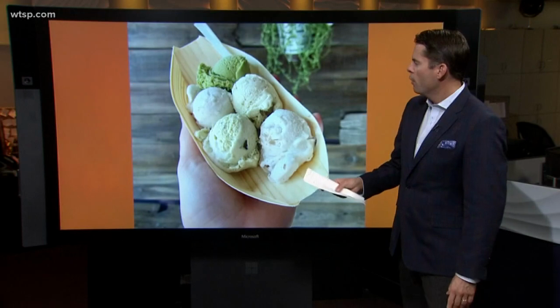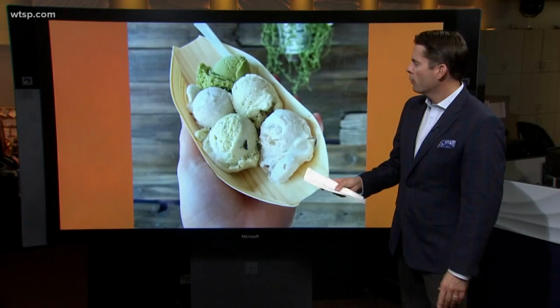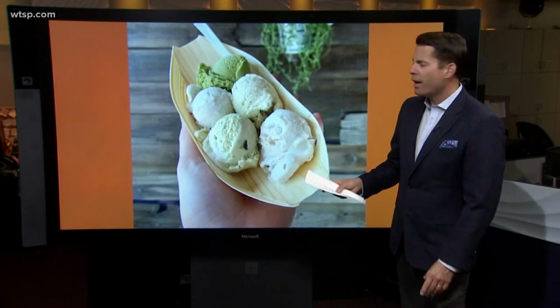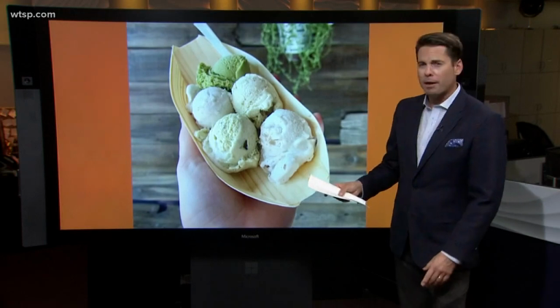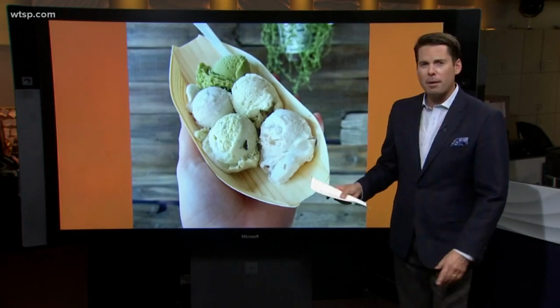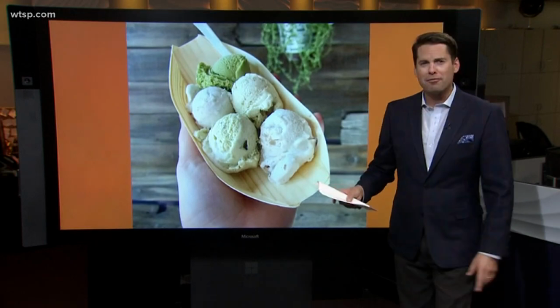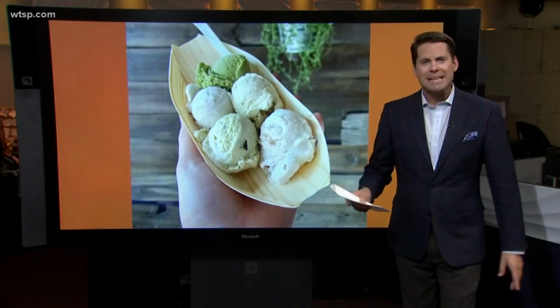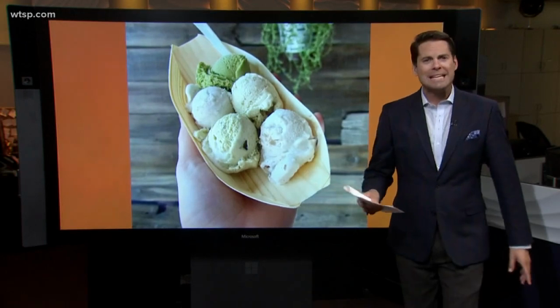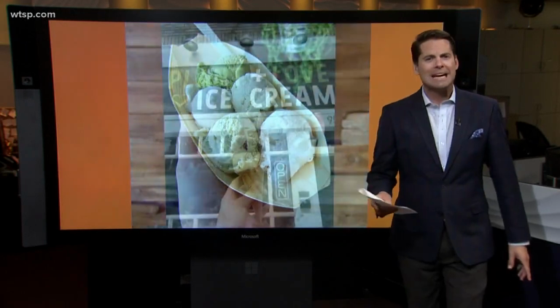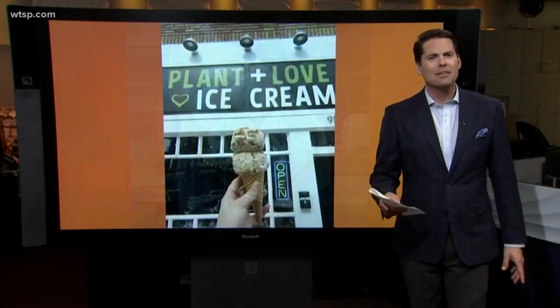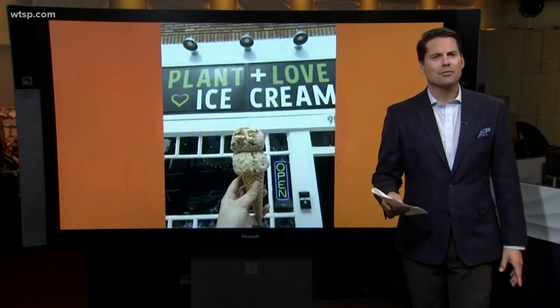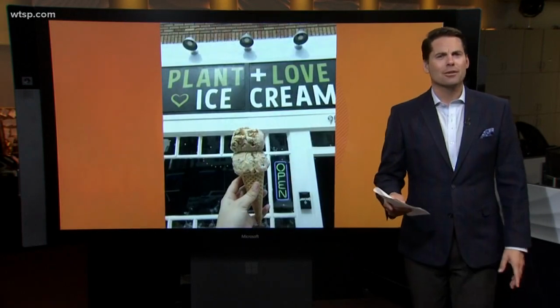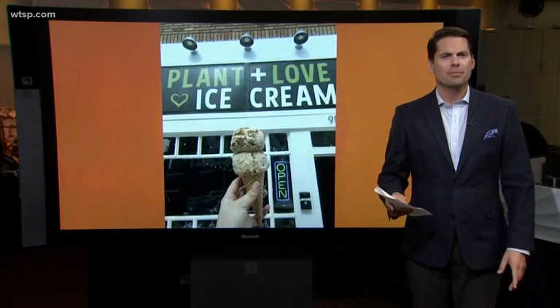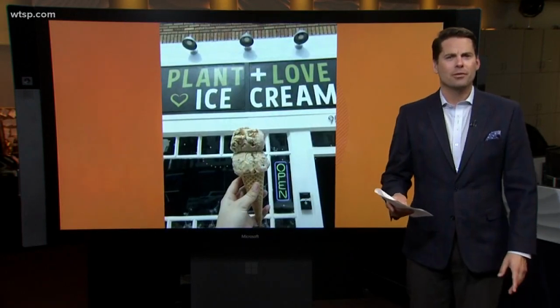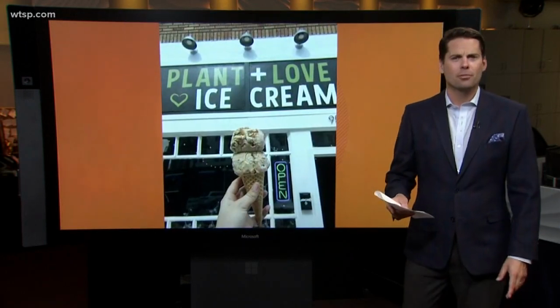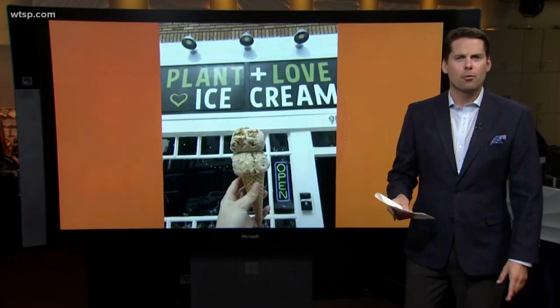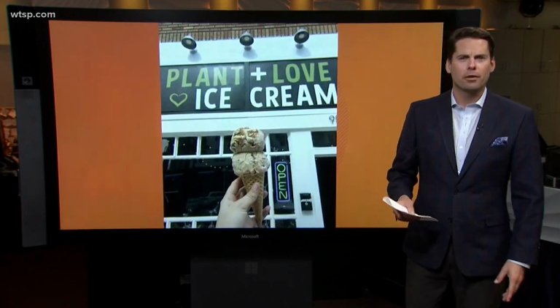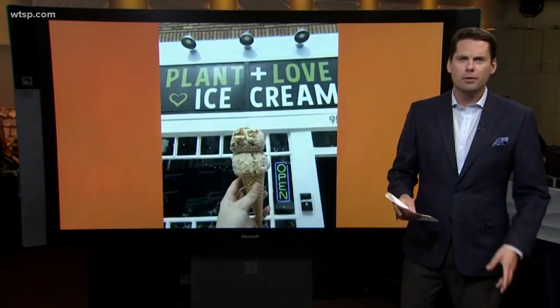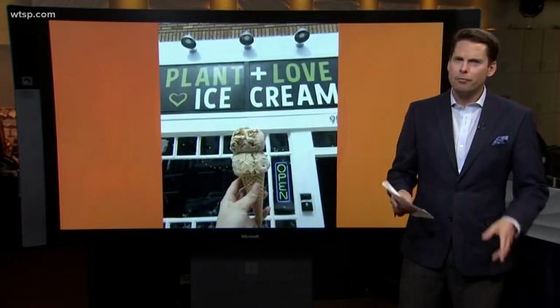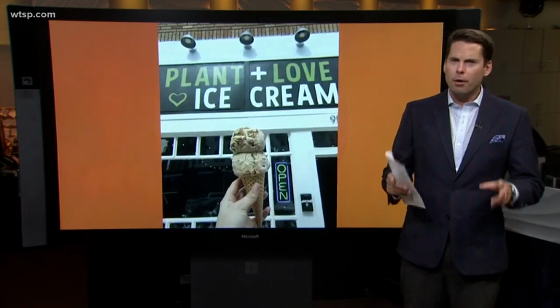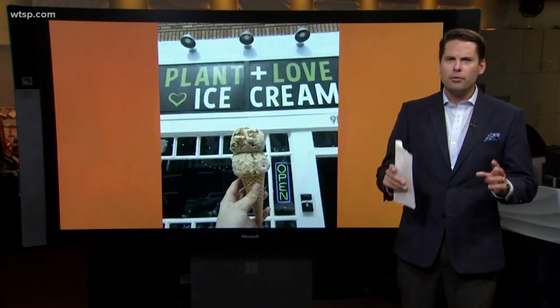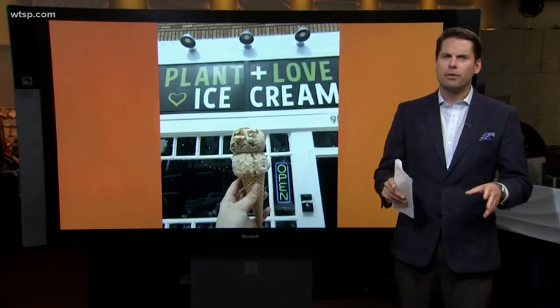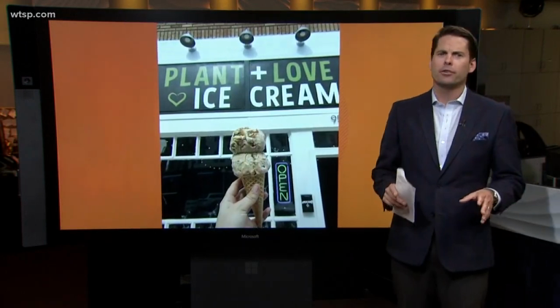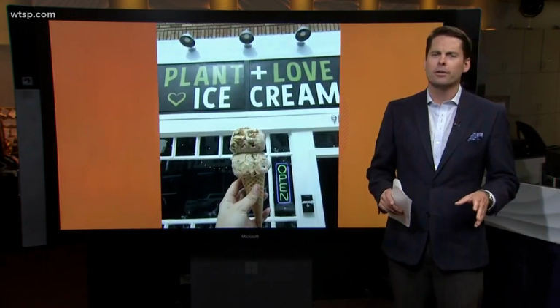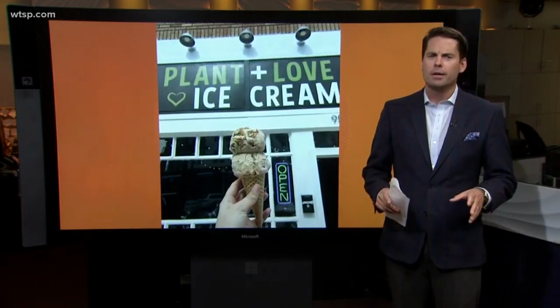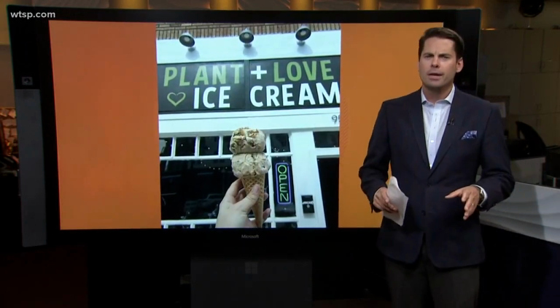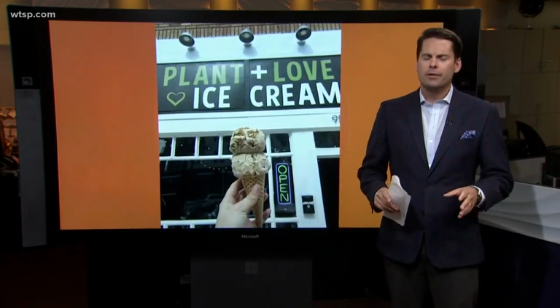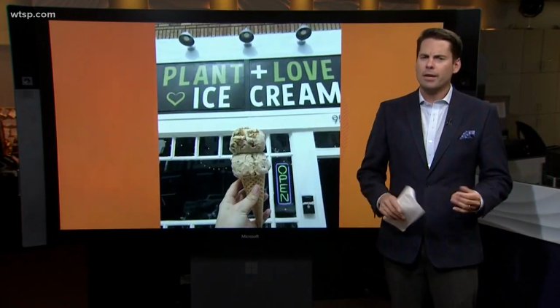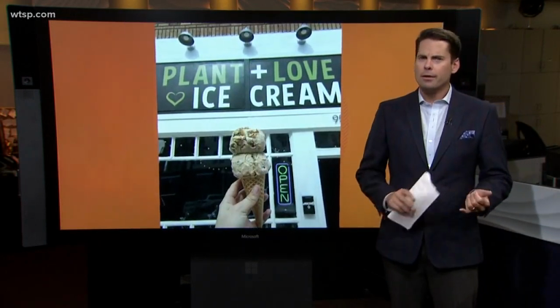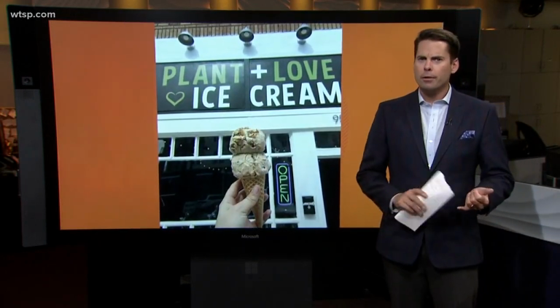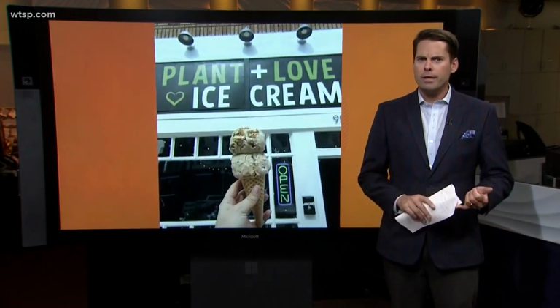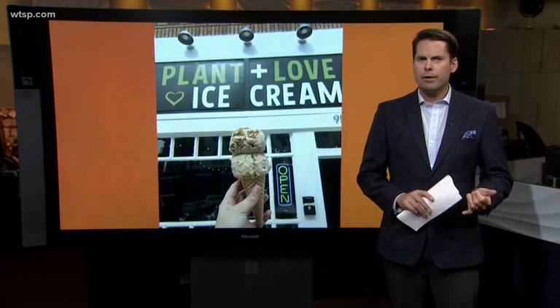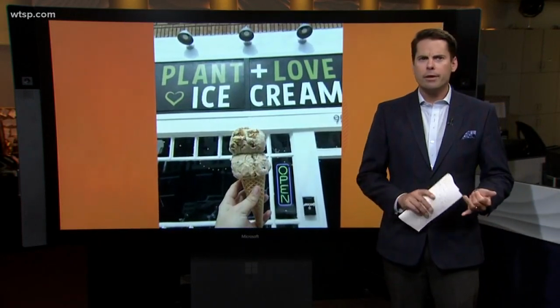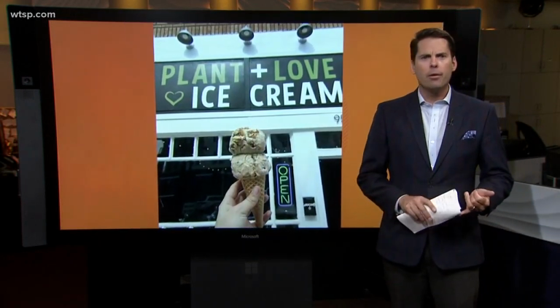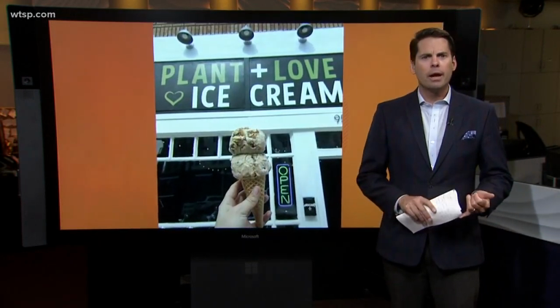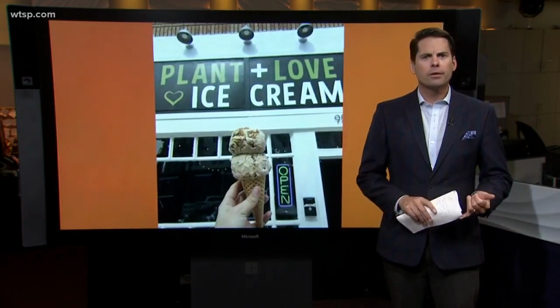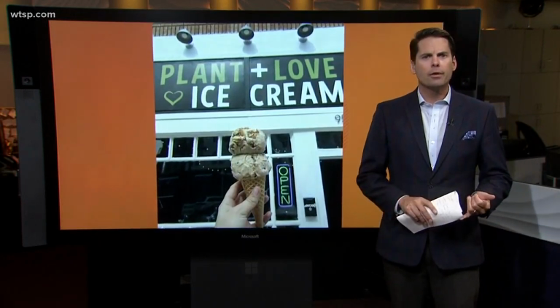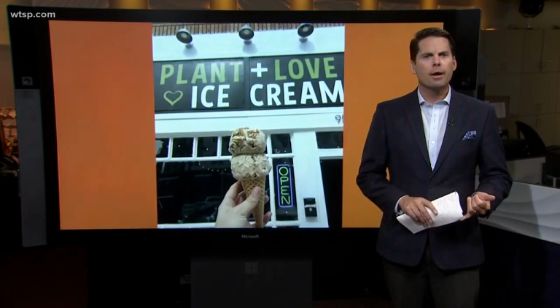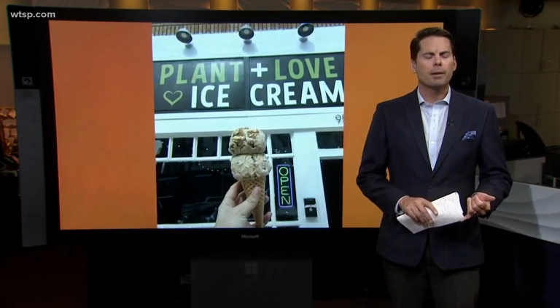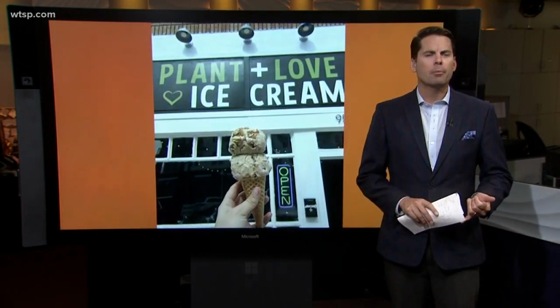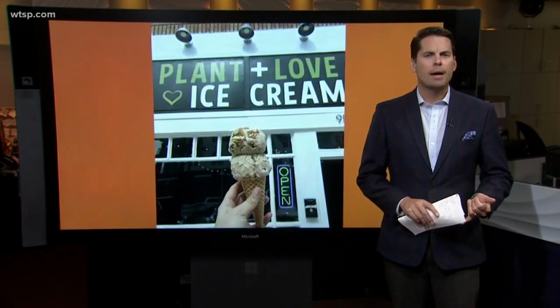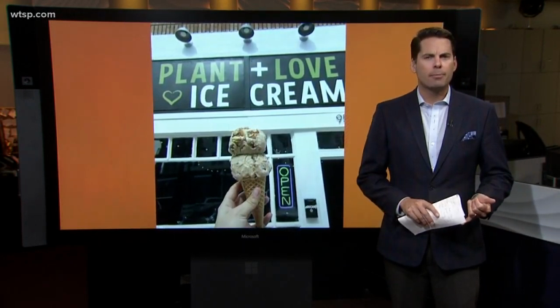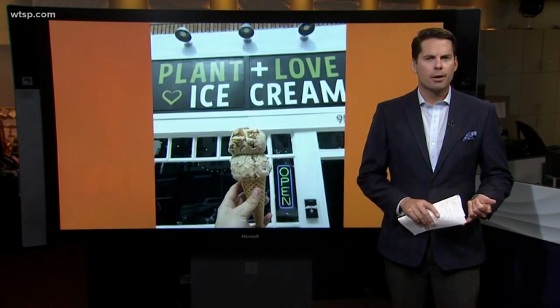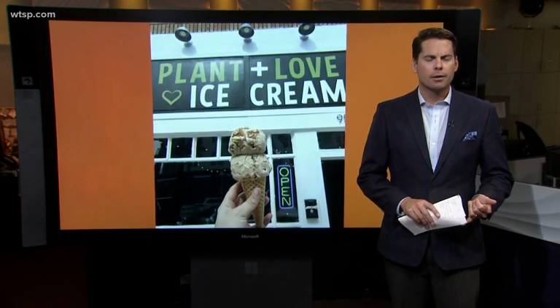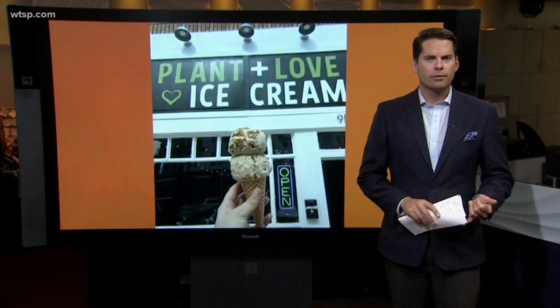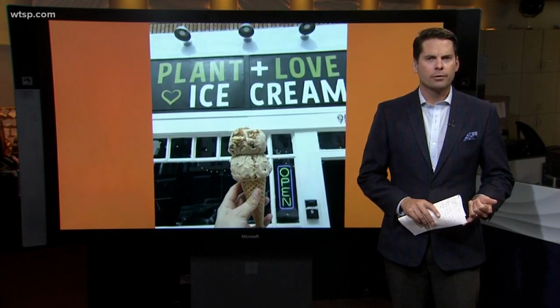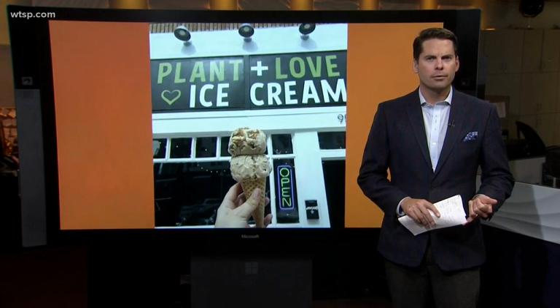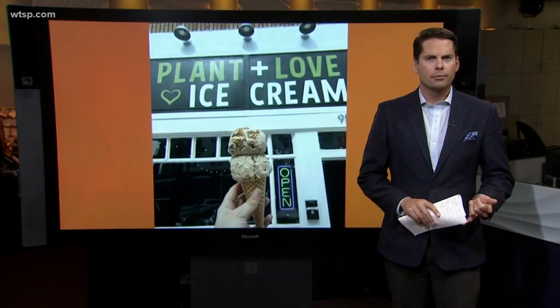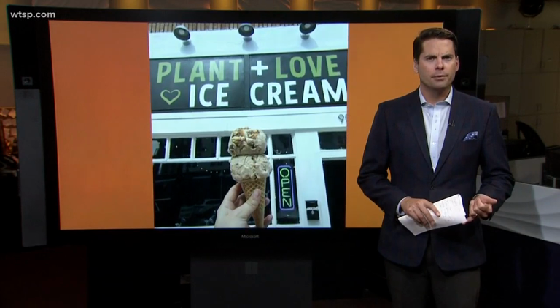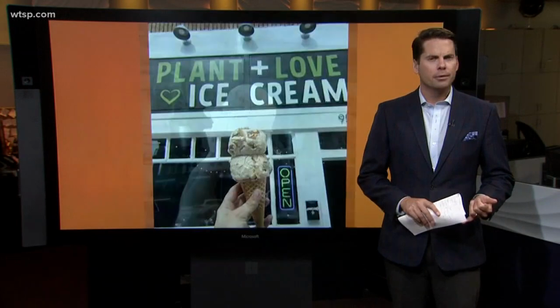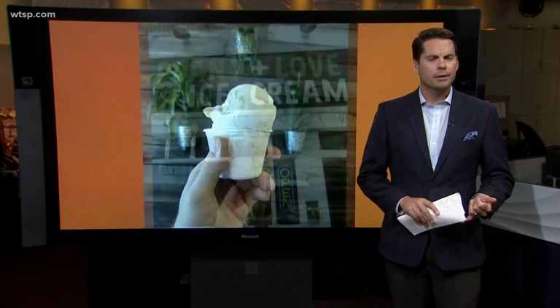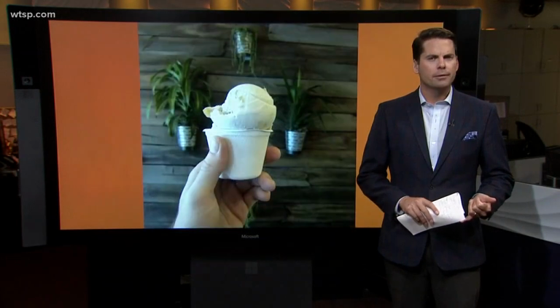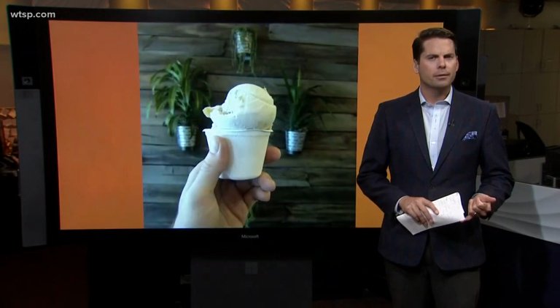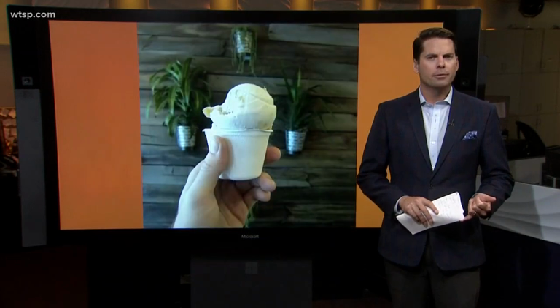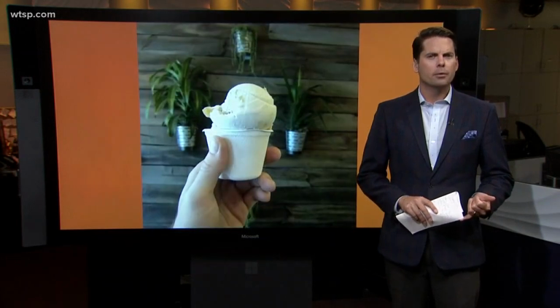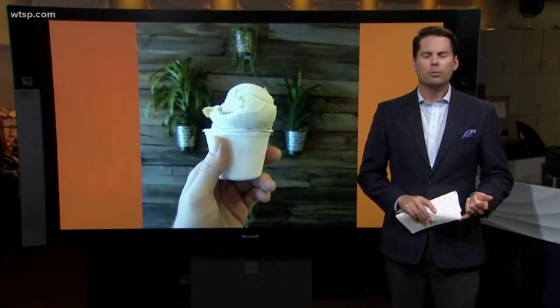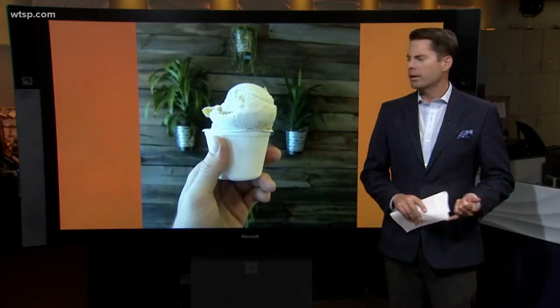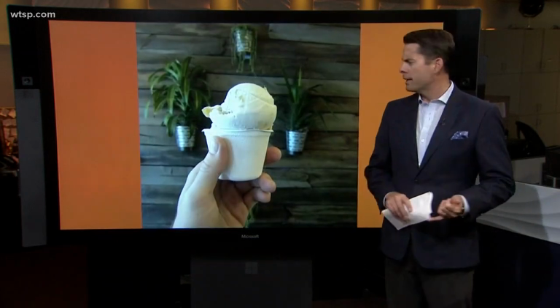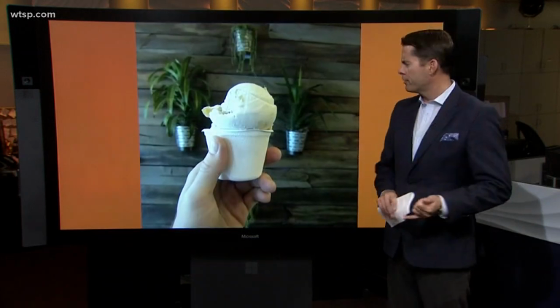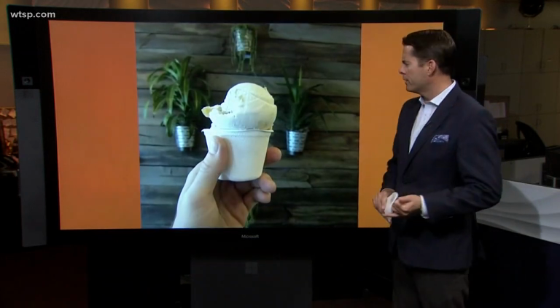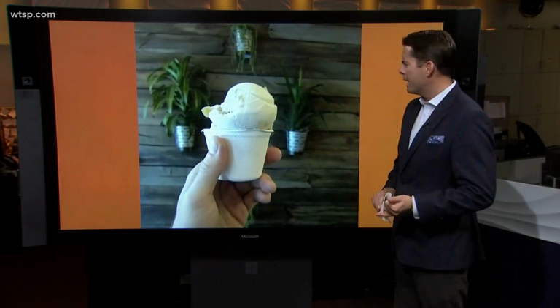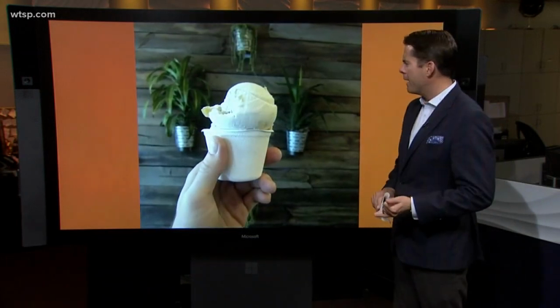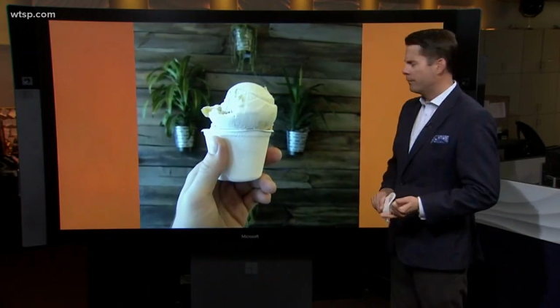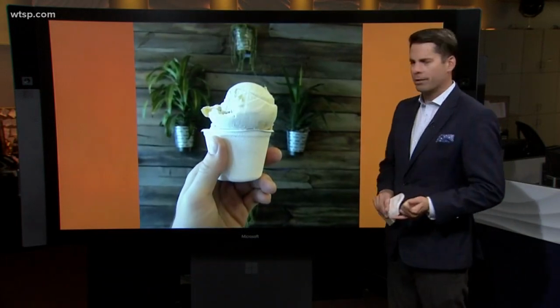We're talking about vegan ice cream this morning. The new frozen dessert has got no dairy, no eggs, no animal byproducts — so we really don't know what it actually has in it.